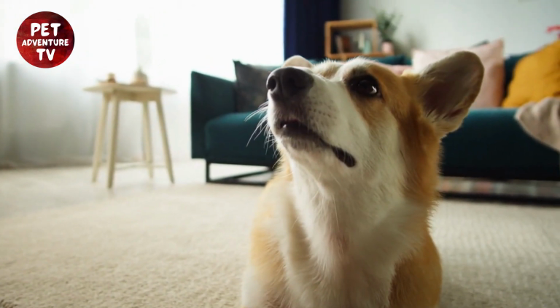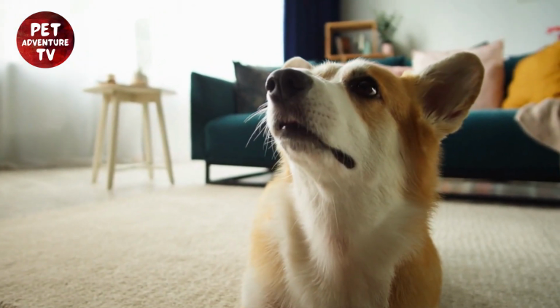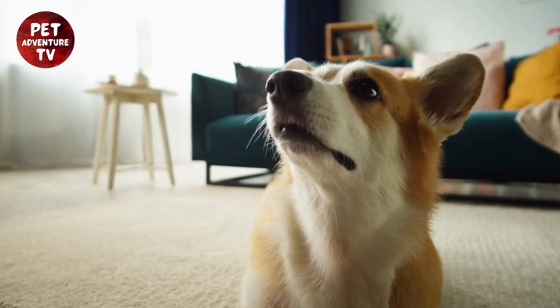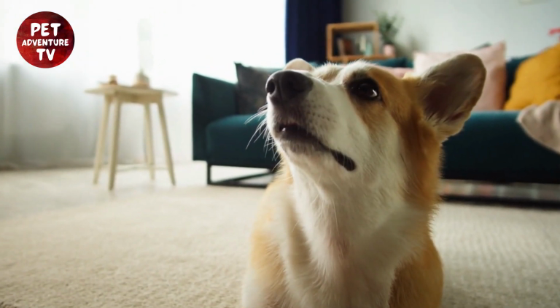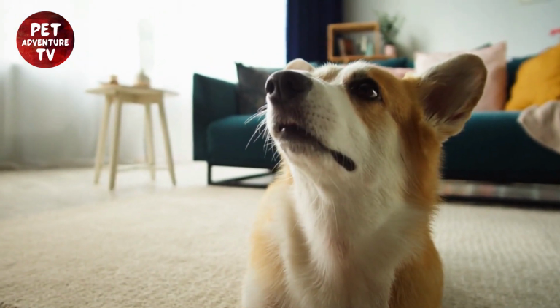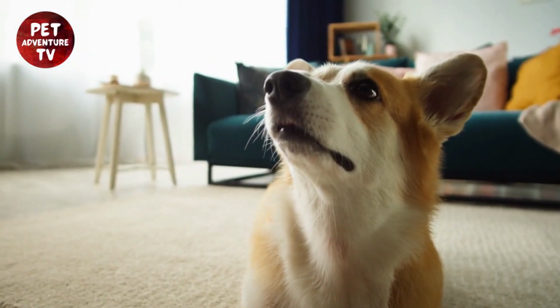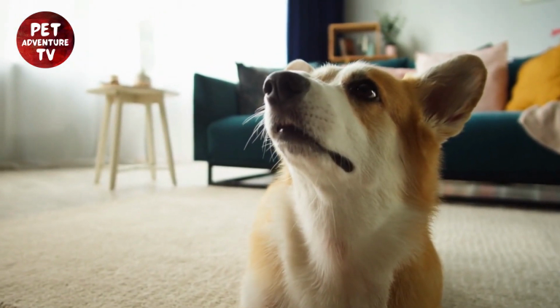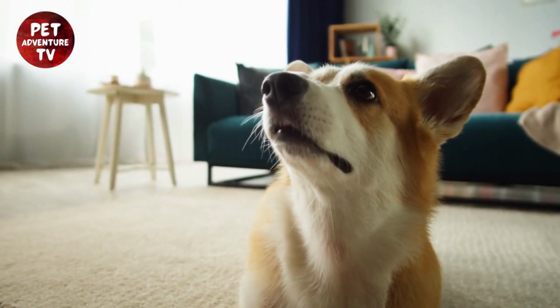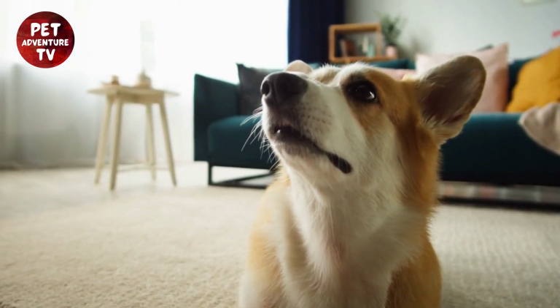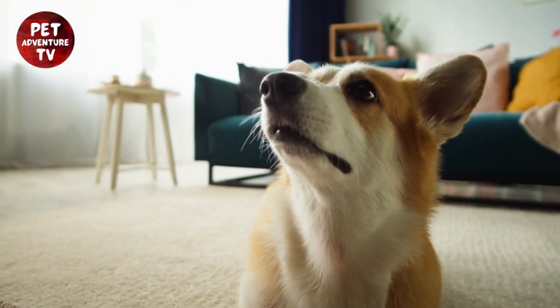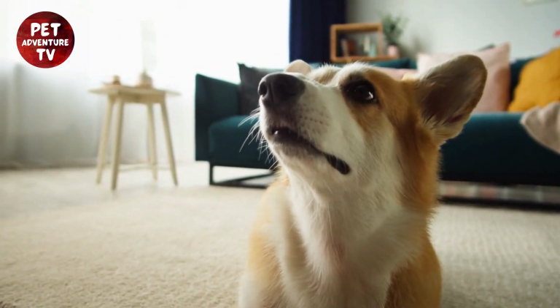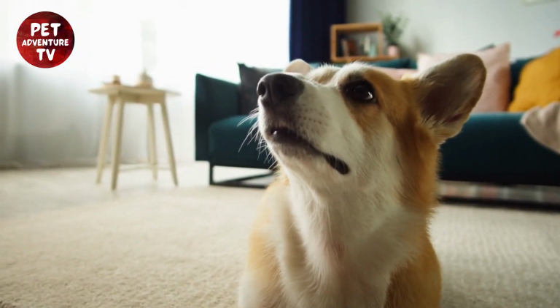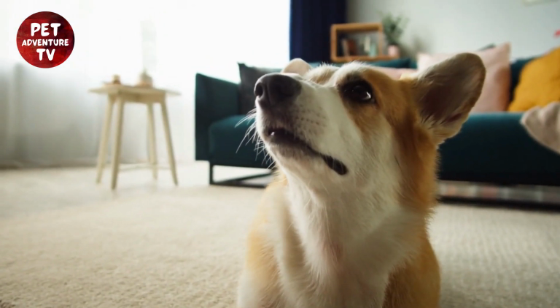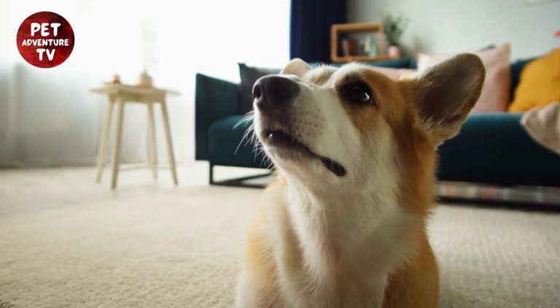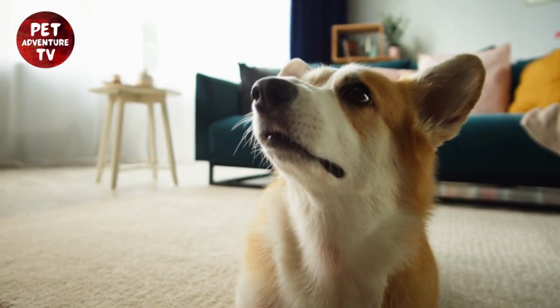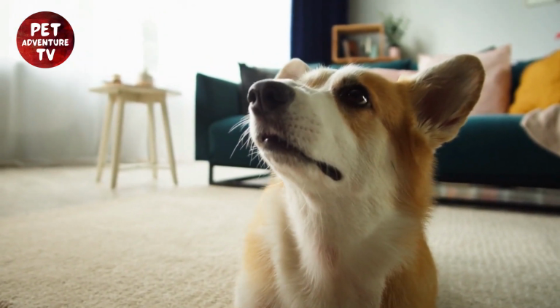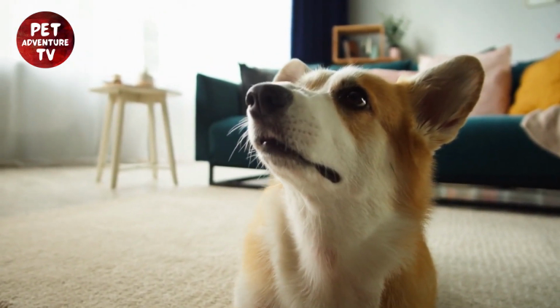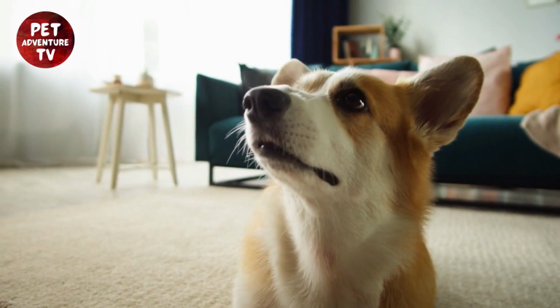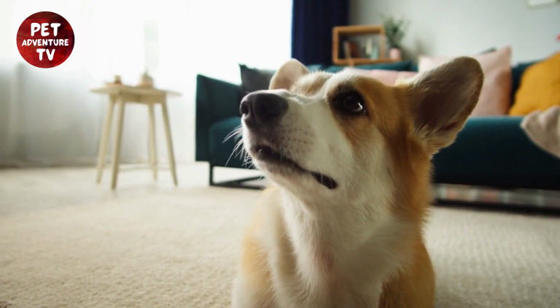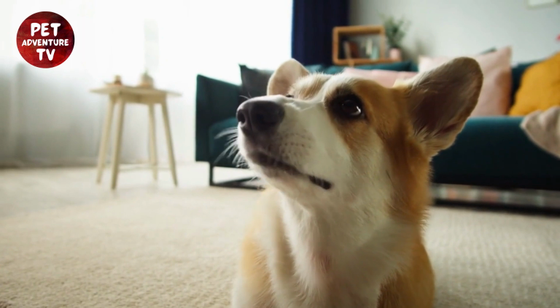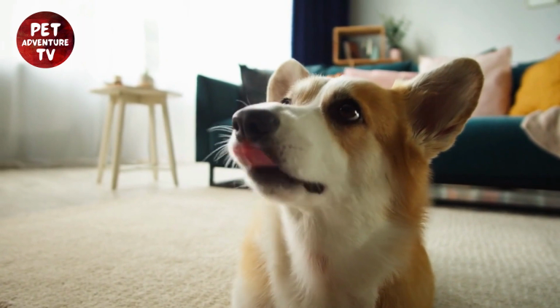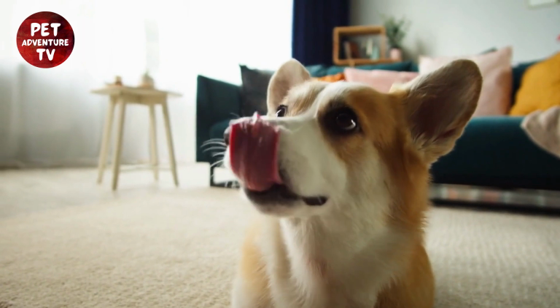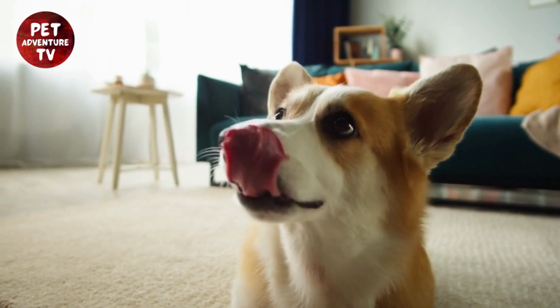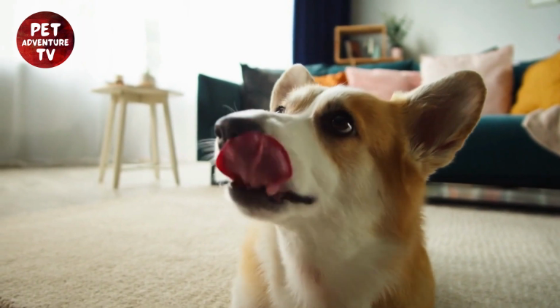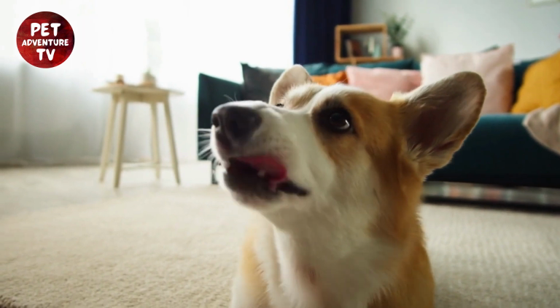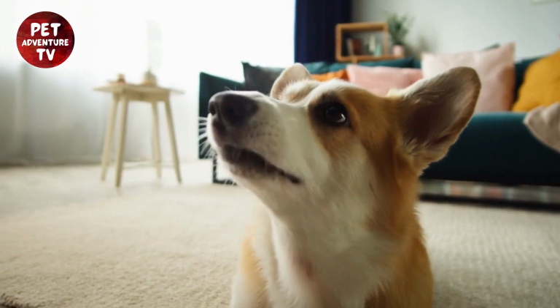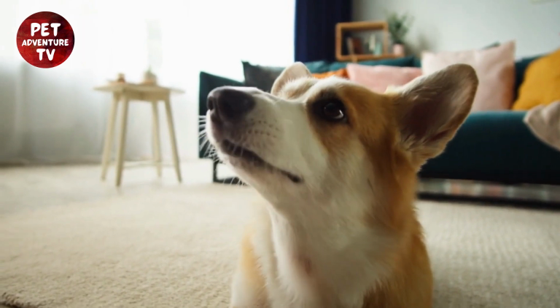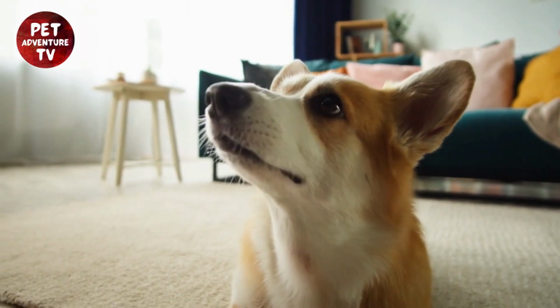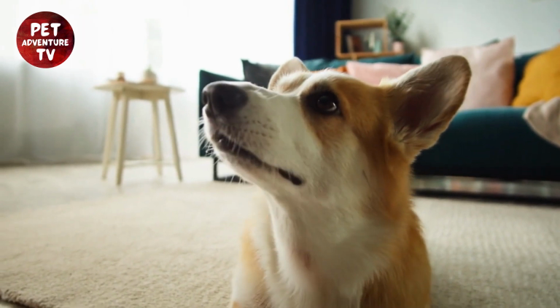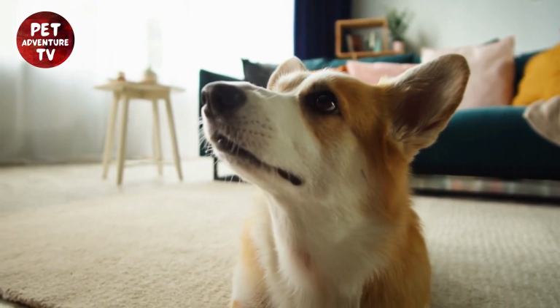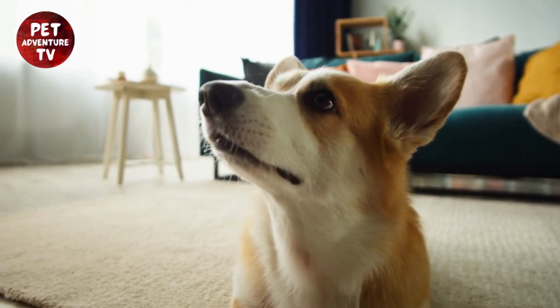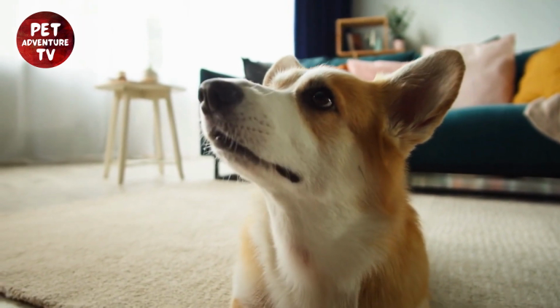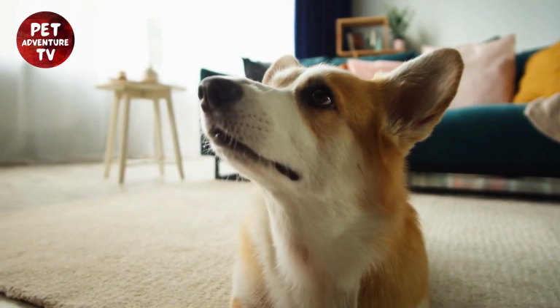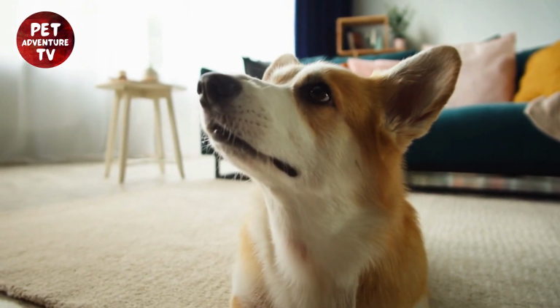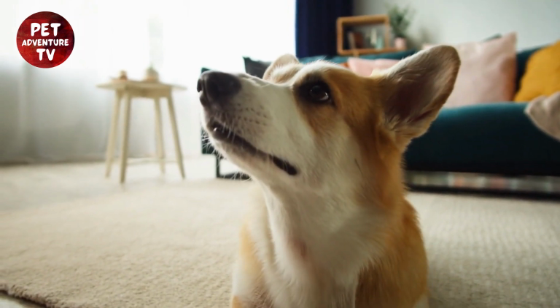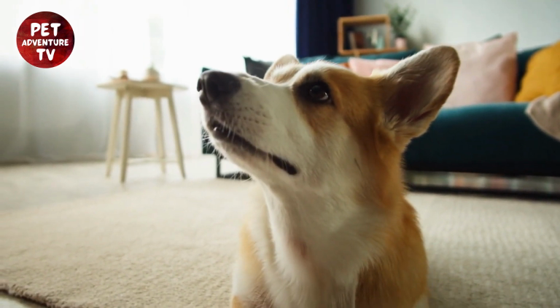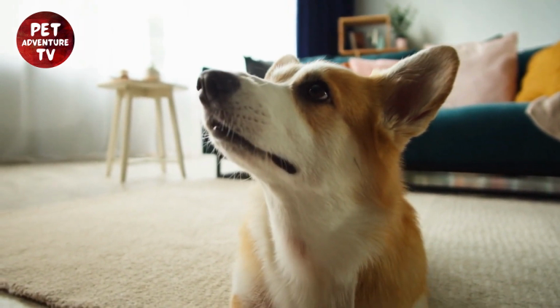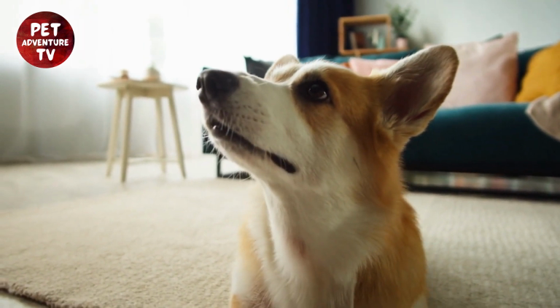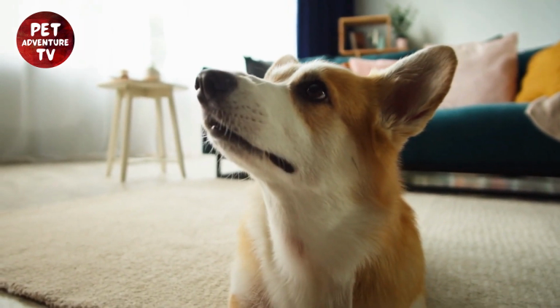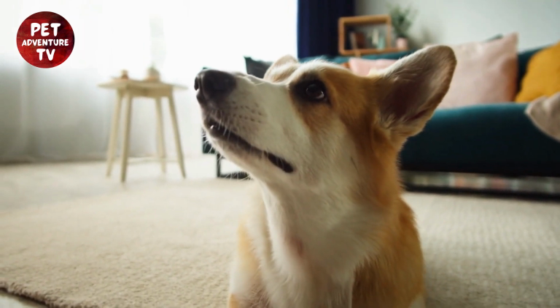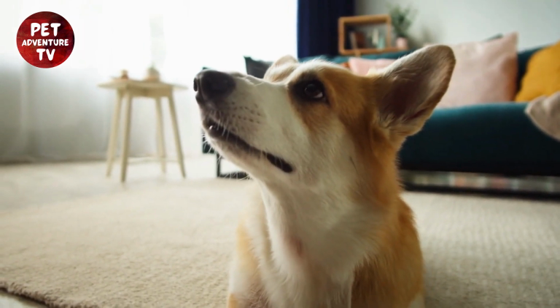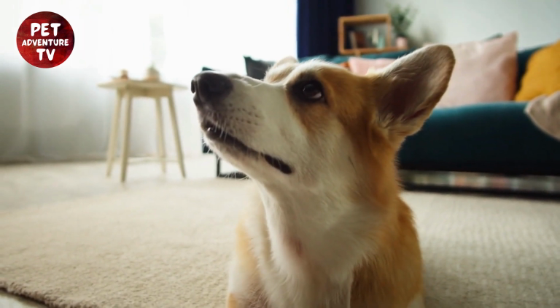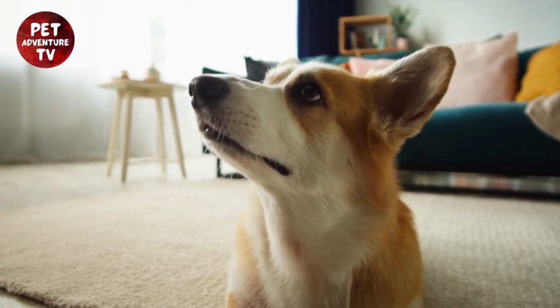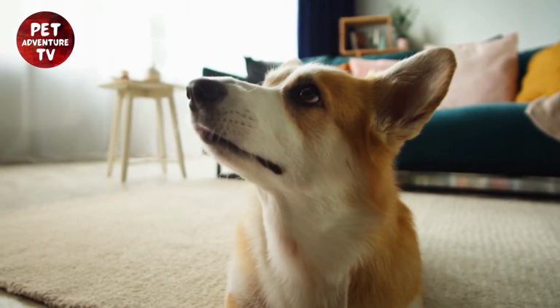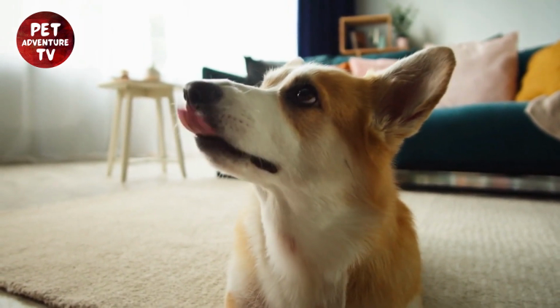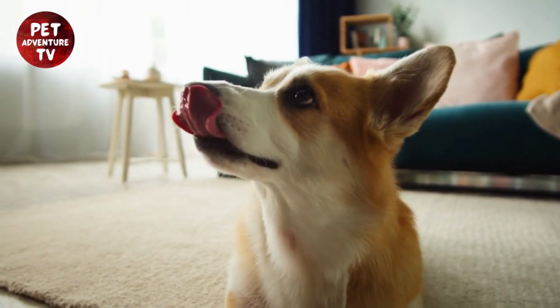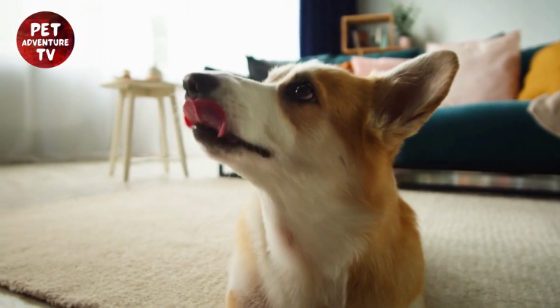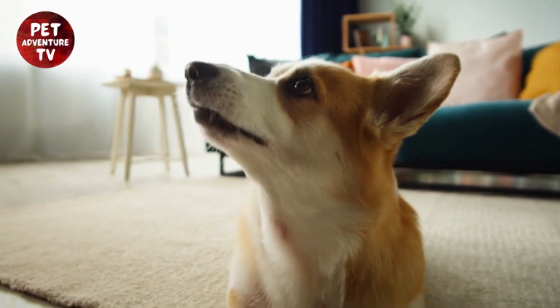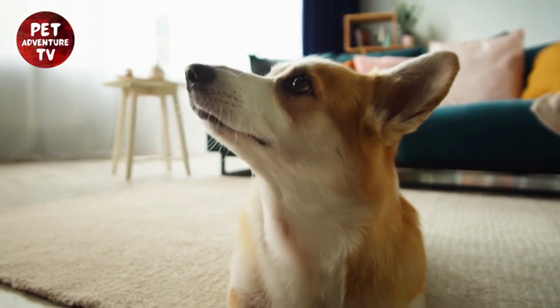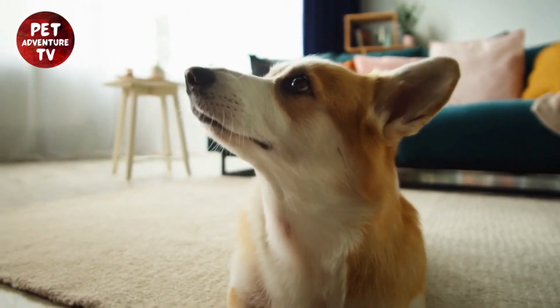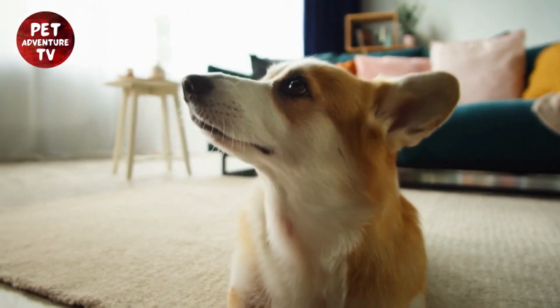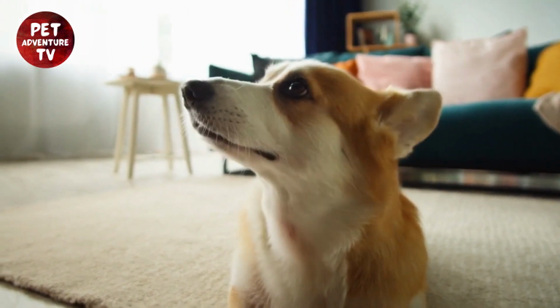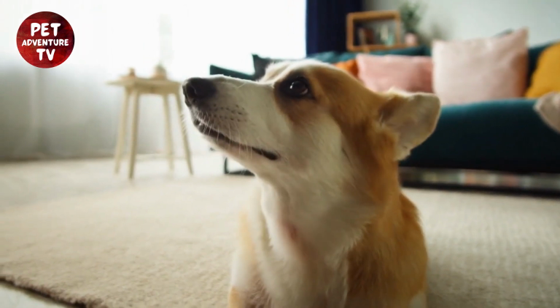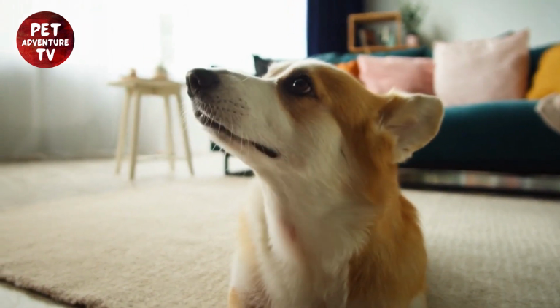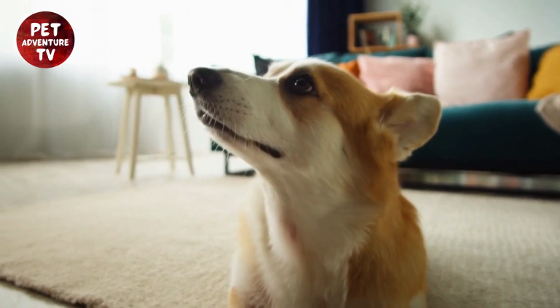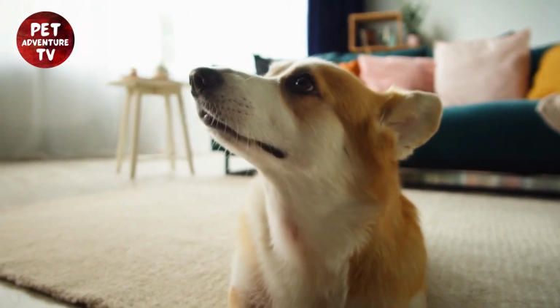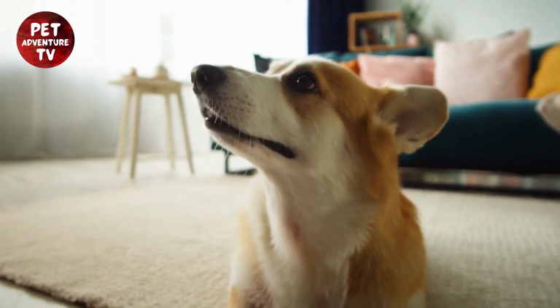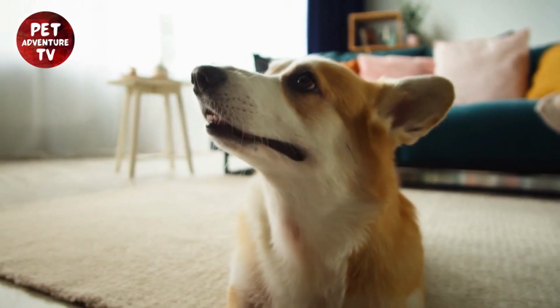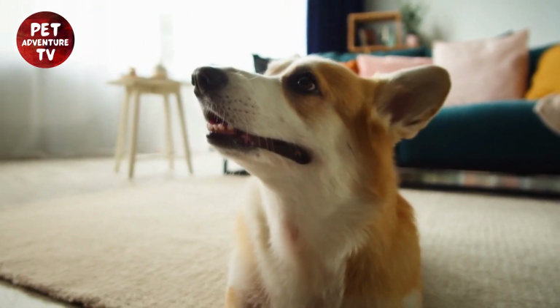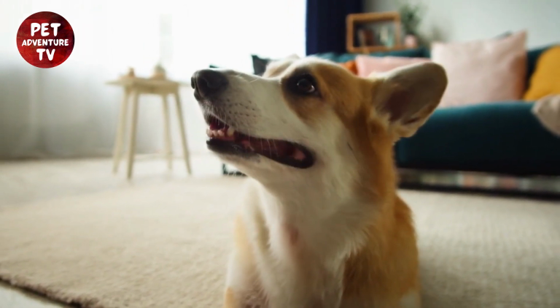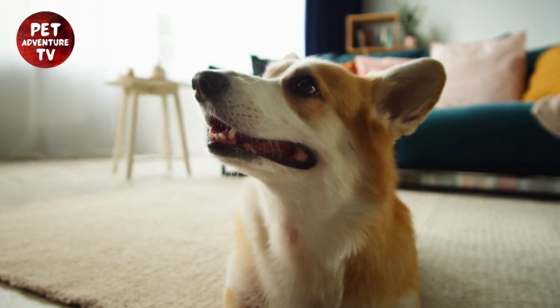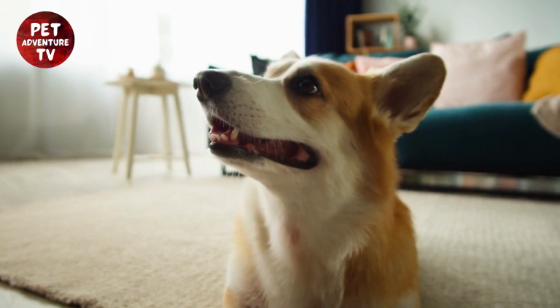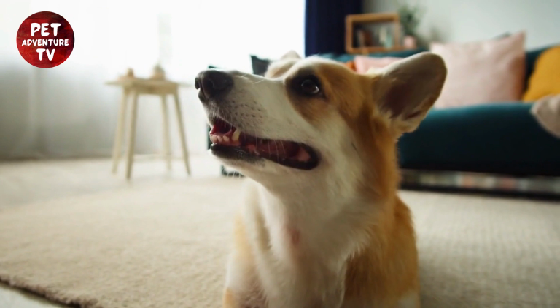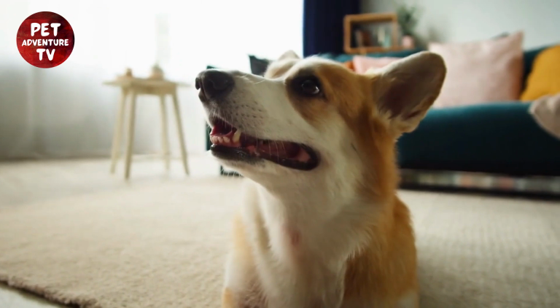Let's see how easy it is to brush your Corgi's teeth. Remember, it might take some time to get them used to it, so be patient and gentle.